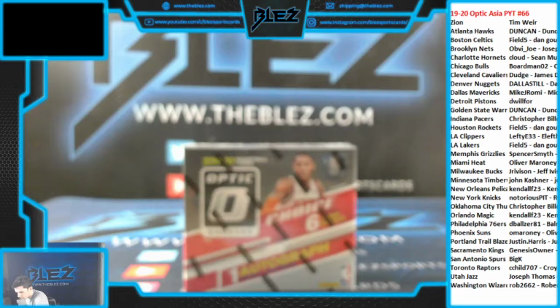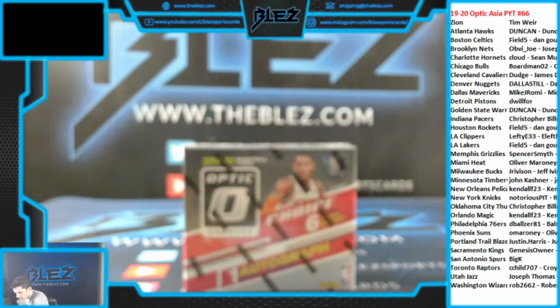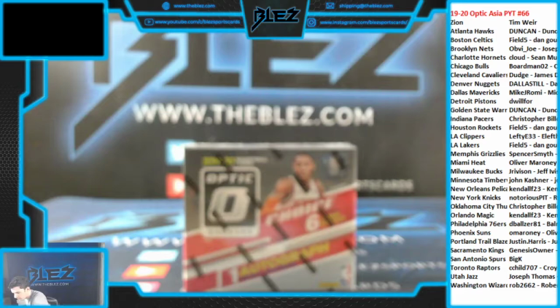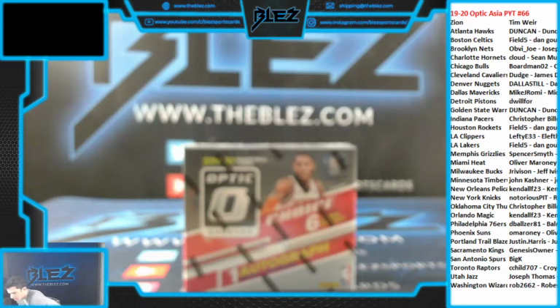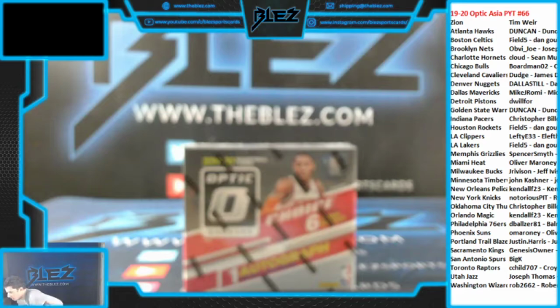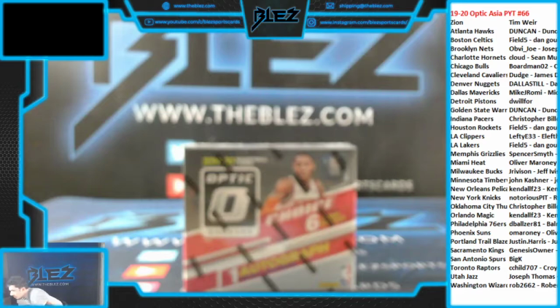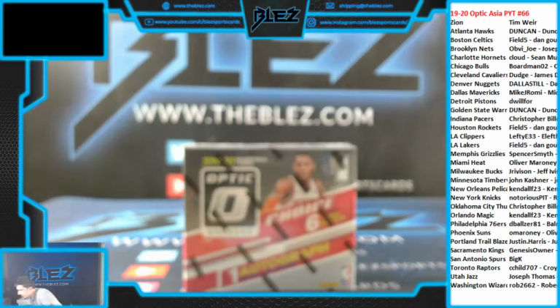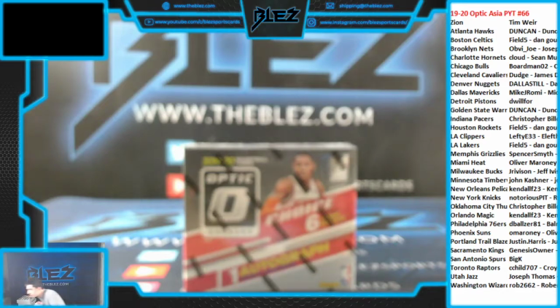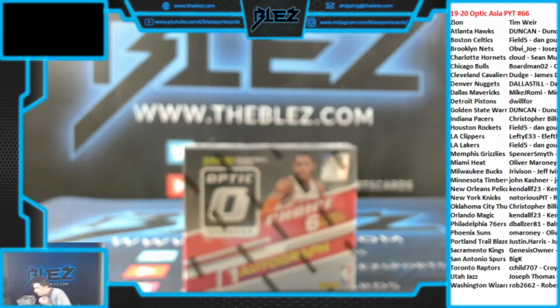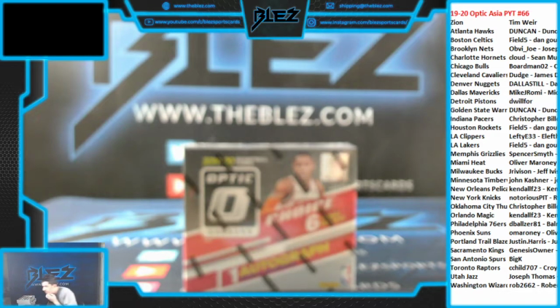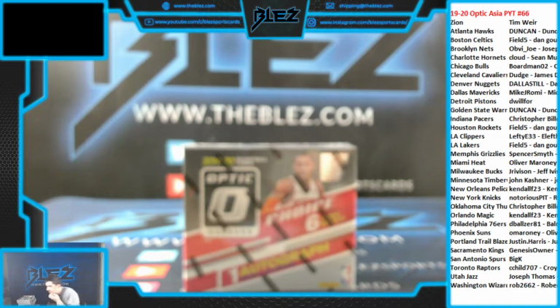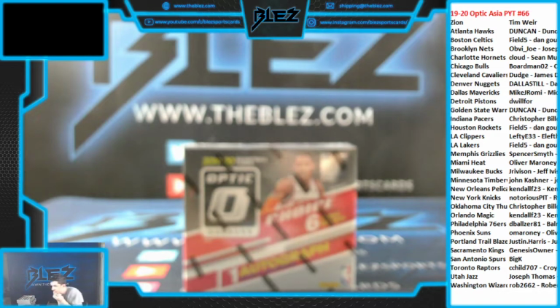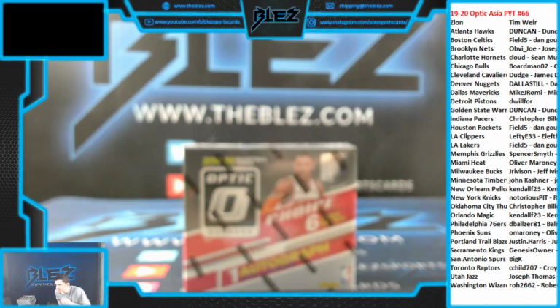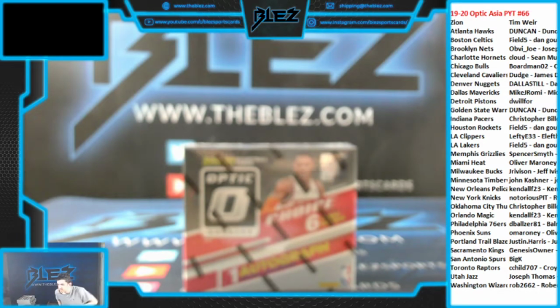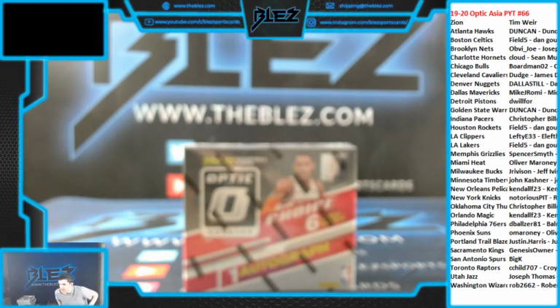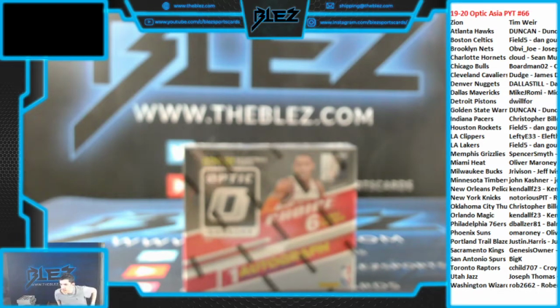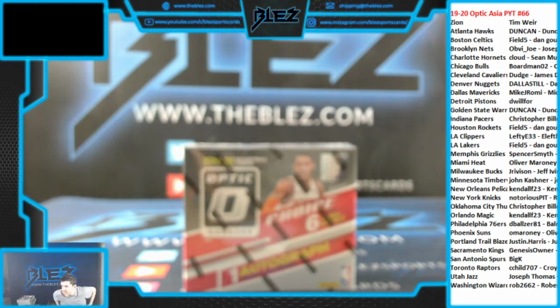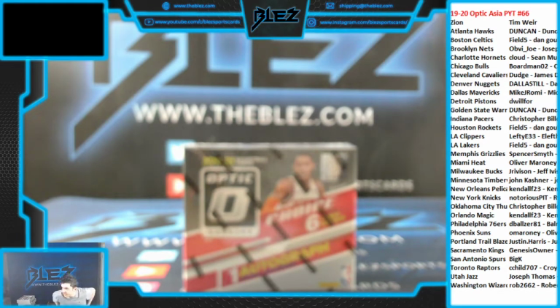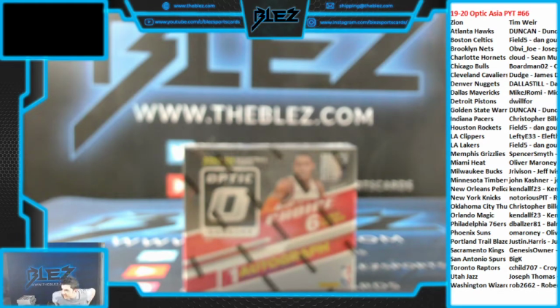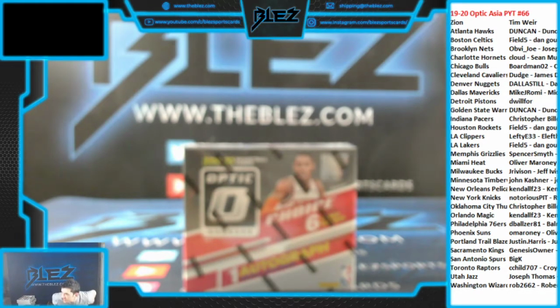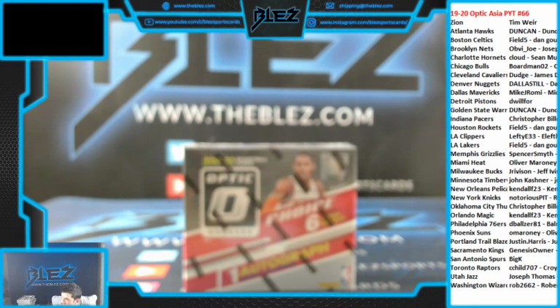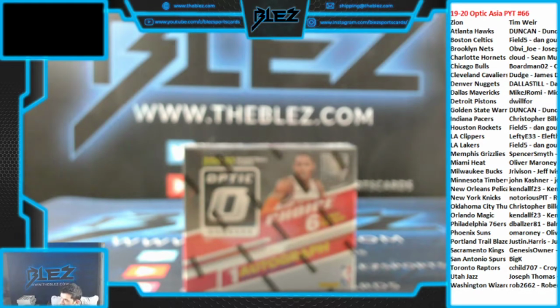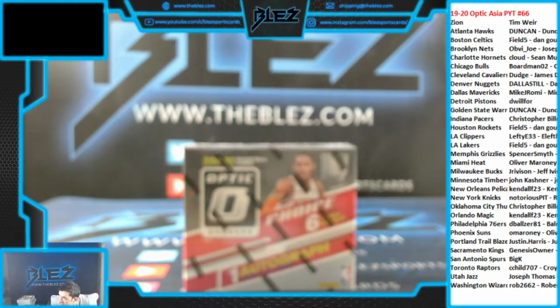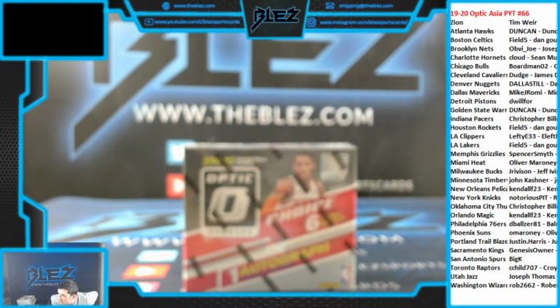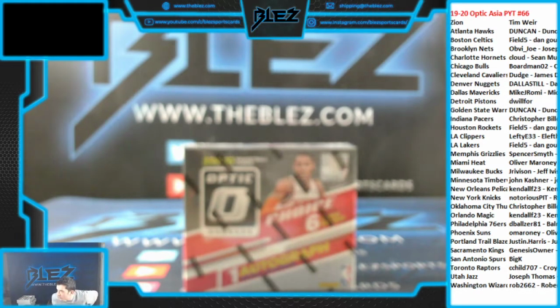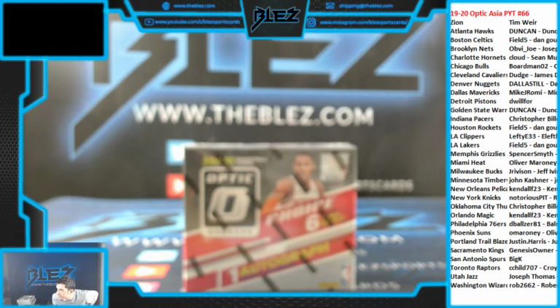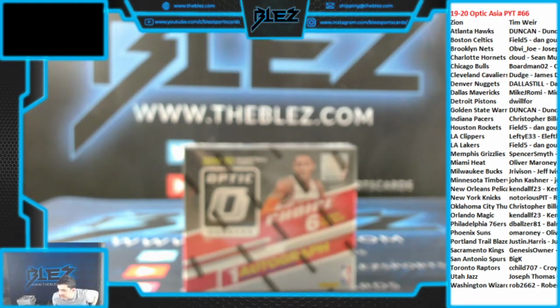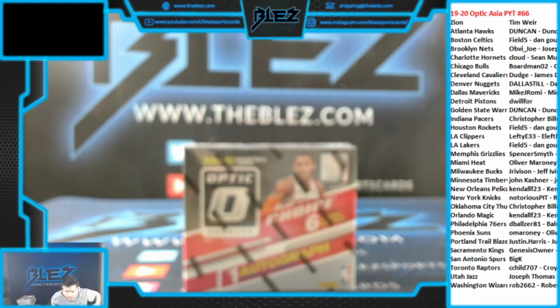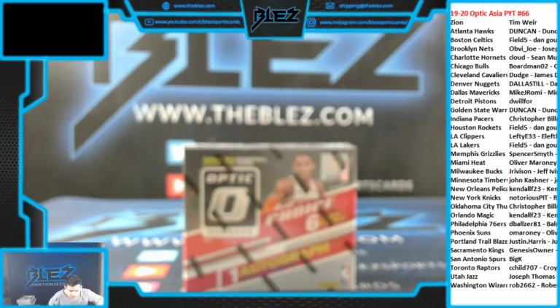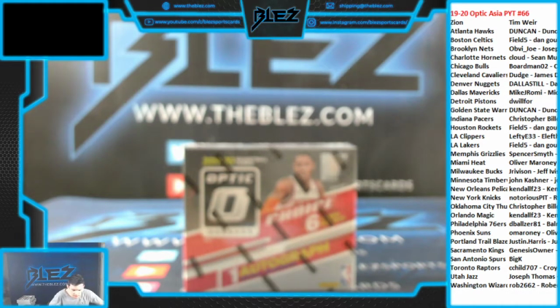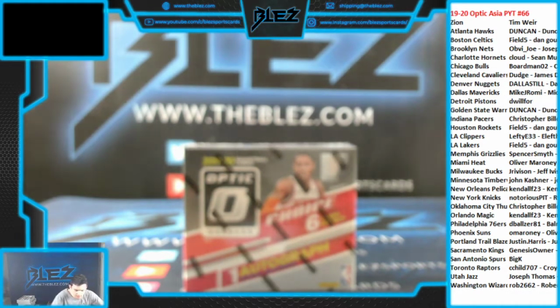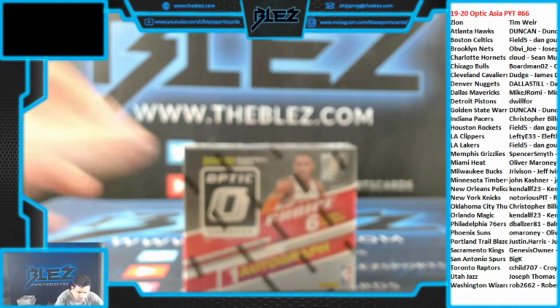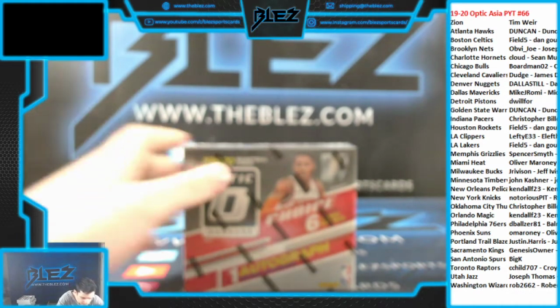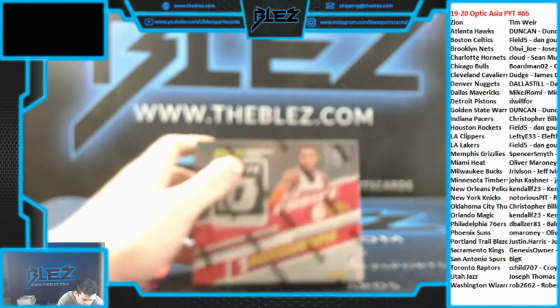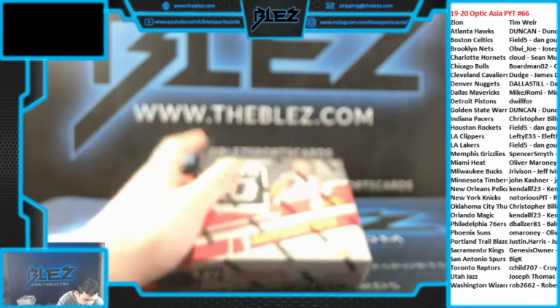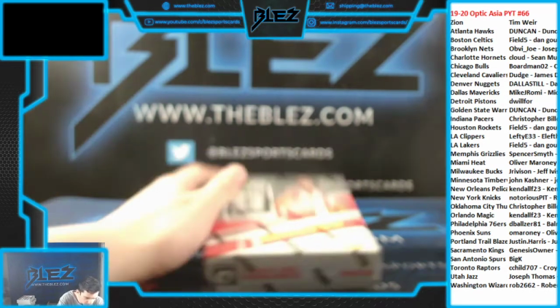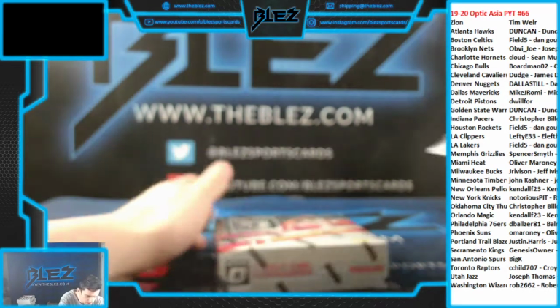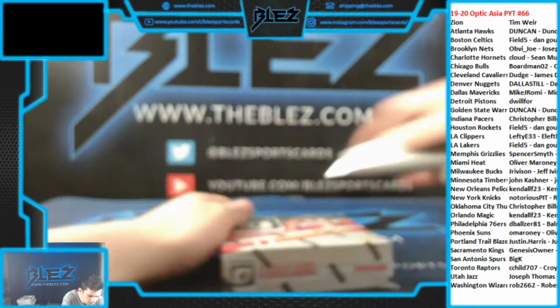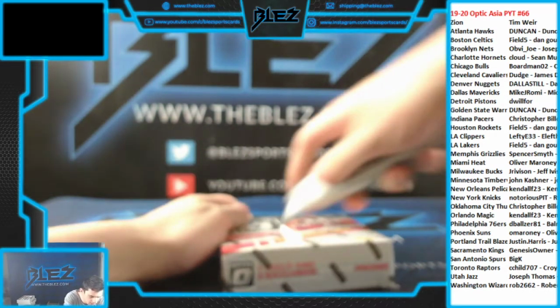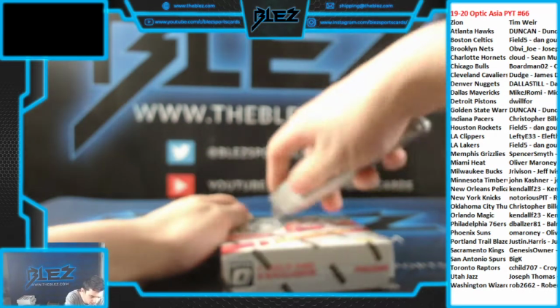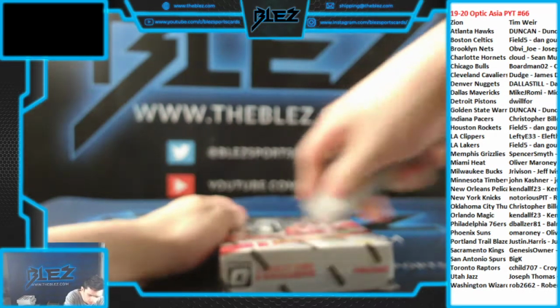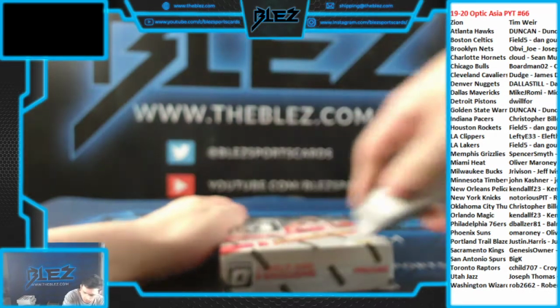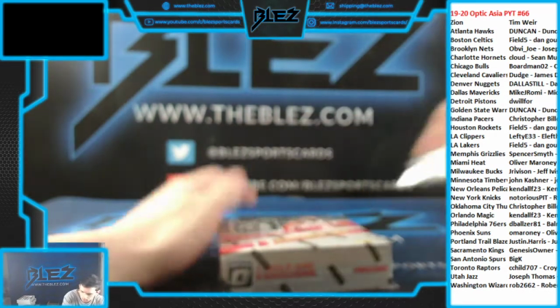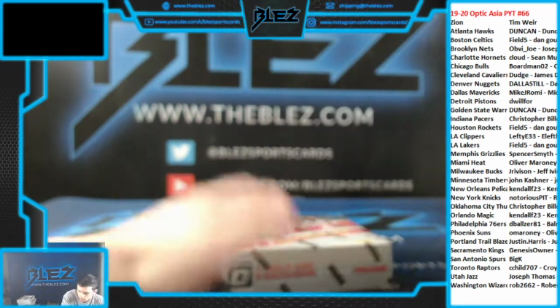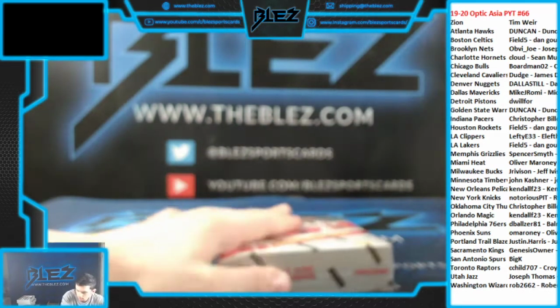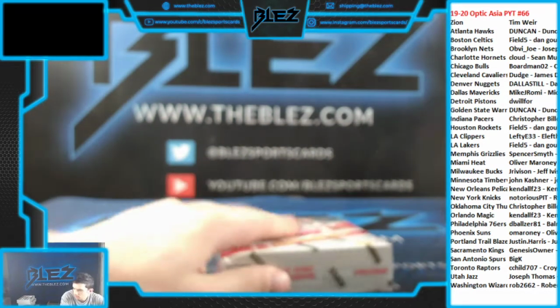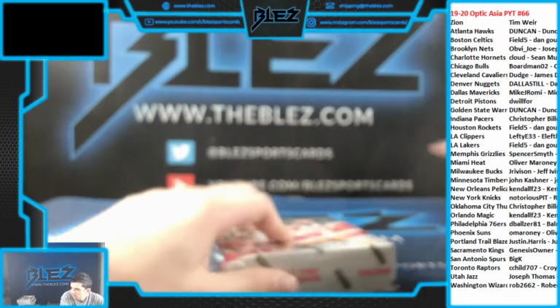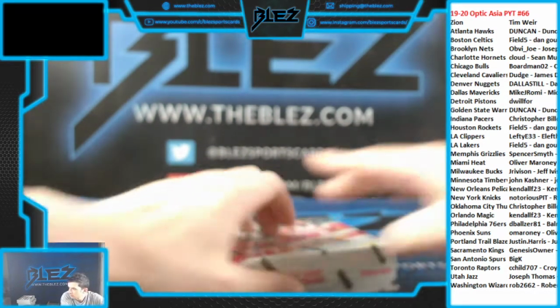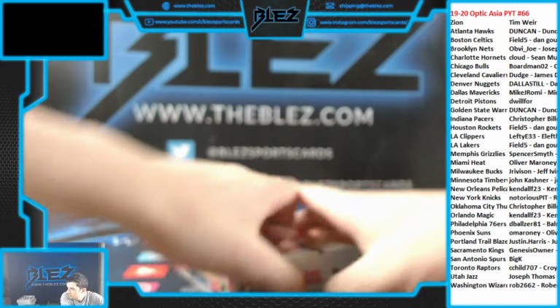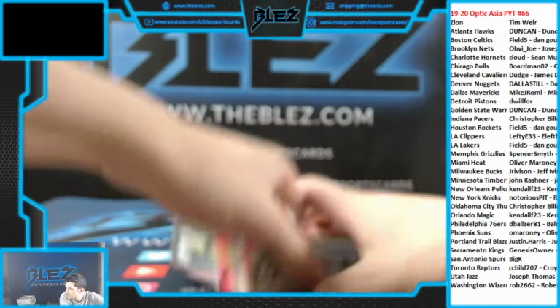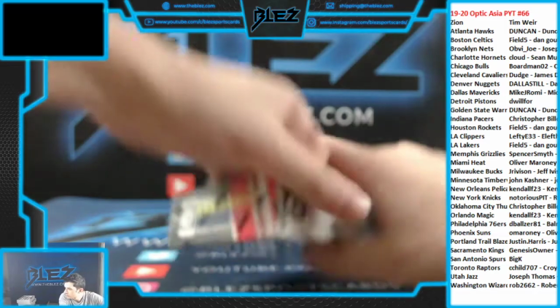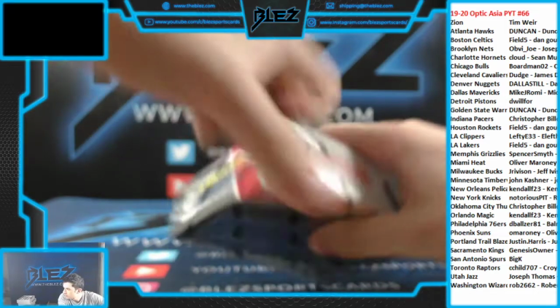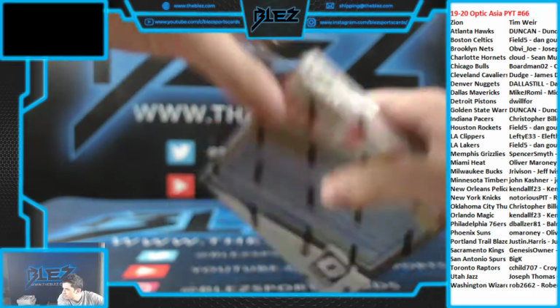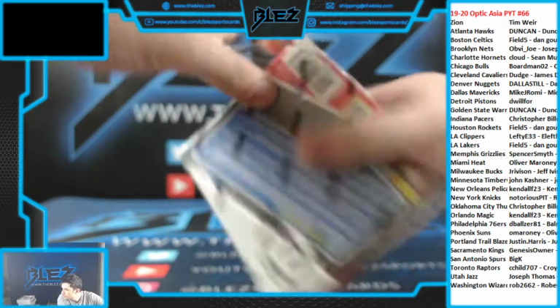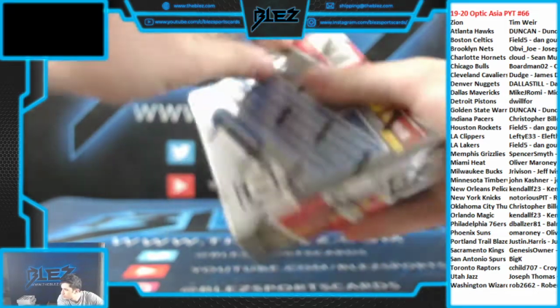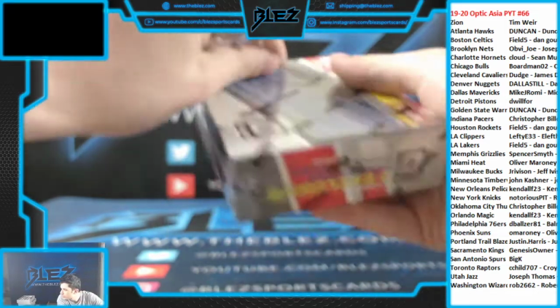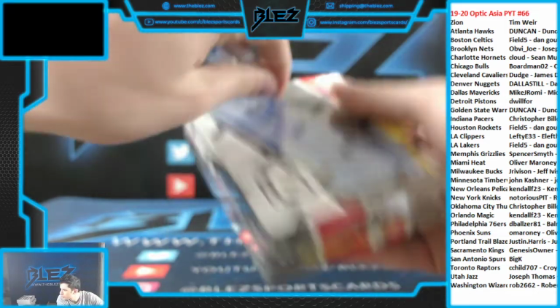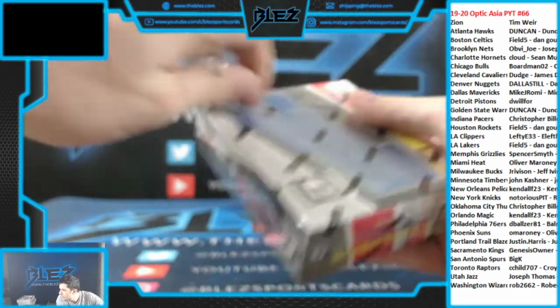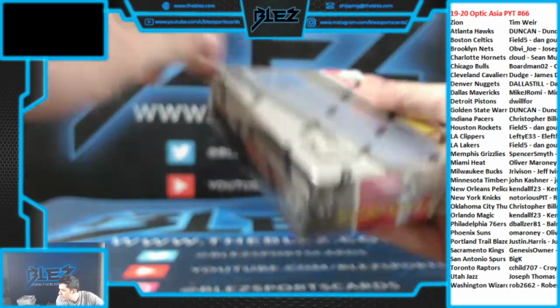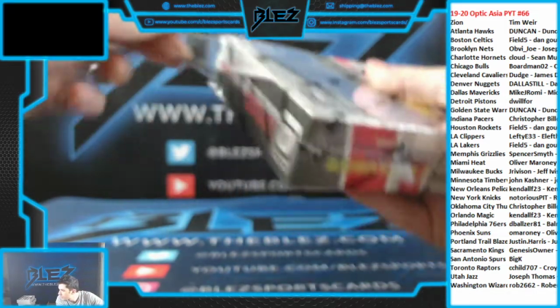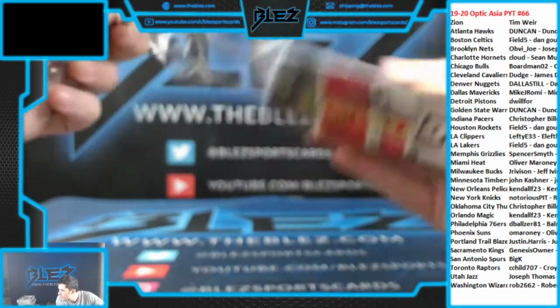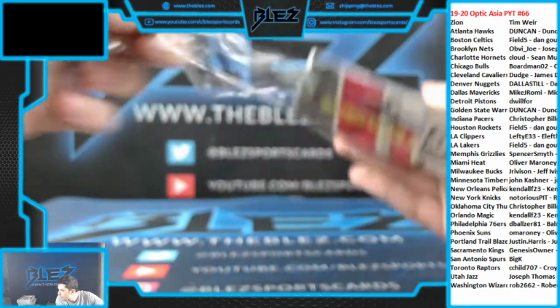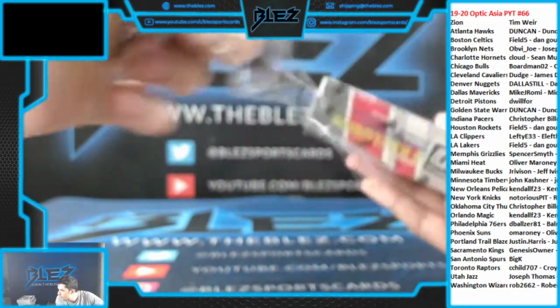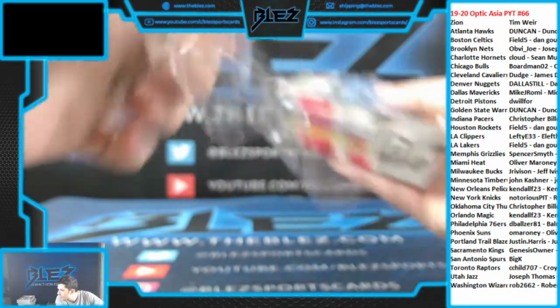What's up everybody, this is OpticAsia, PYT 66. Doing another one.